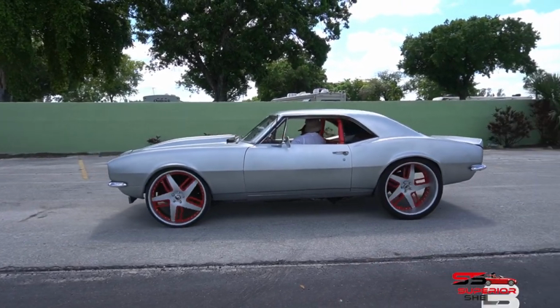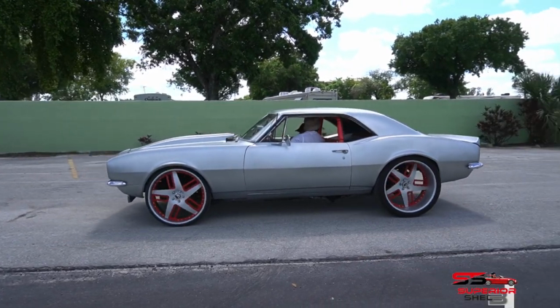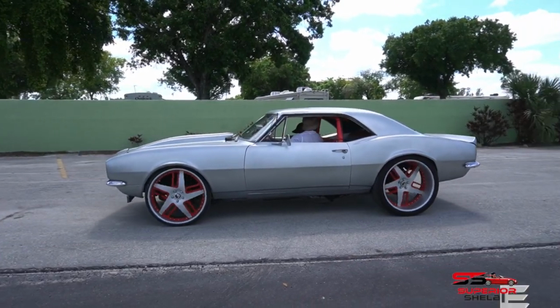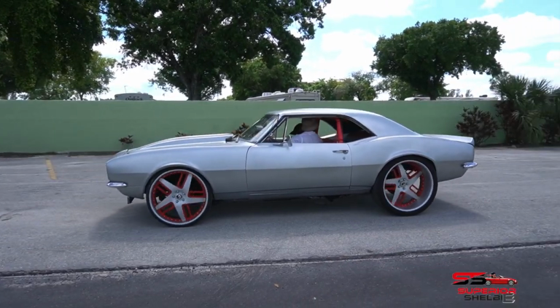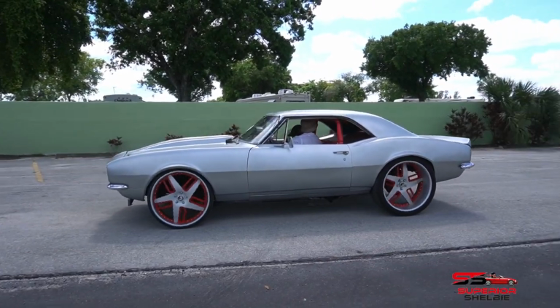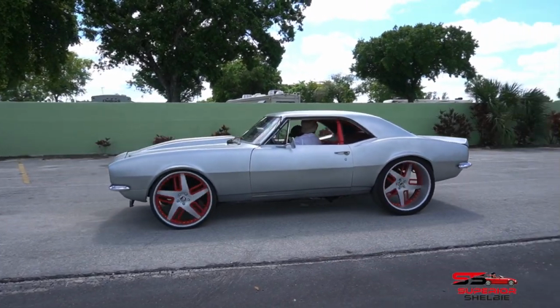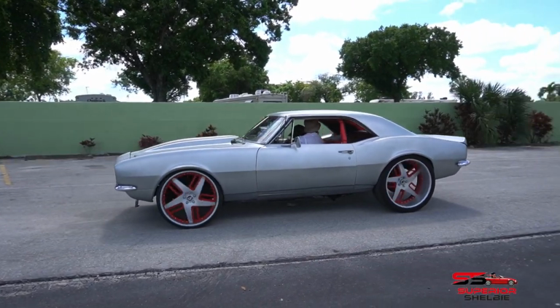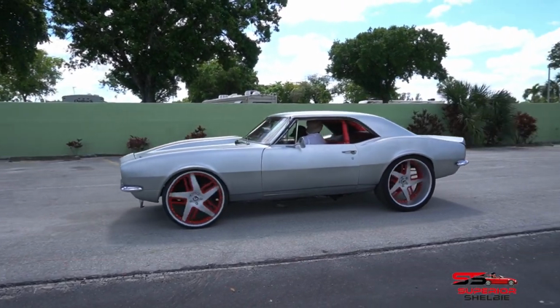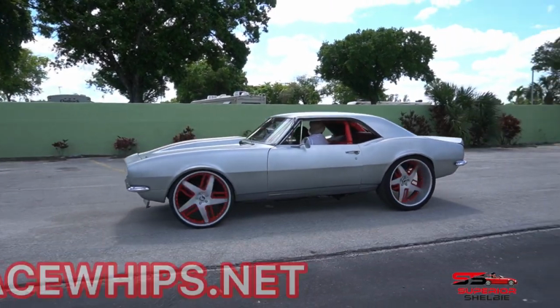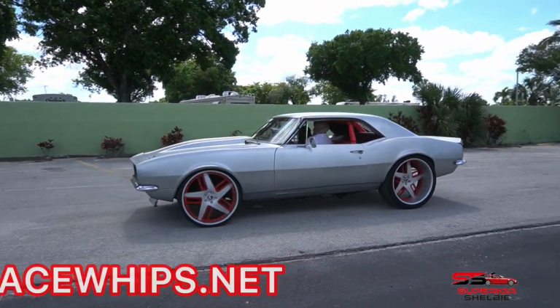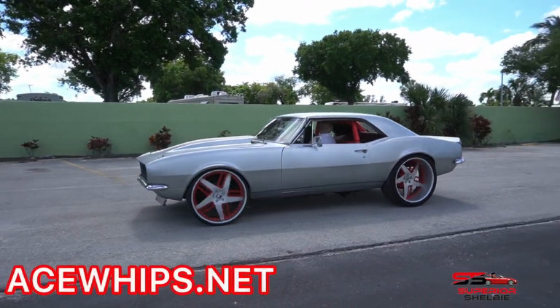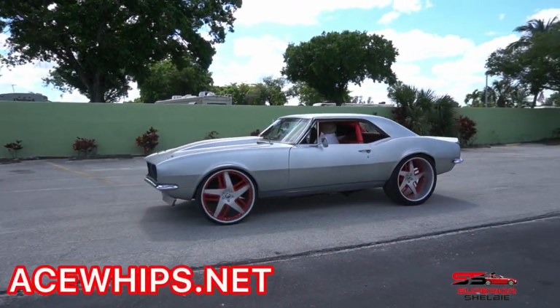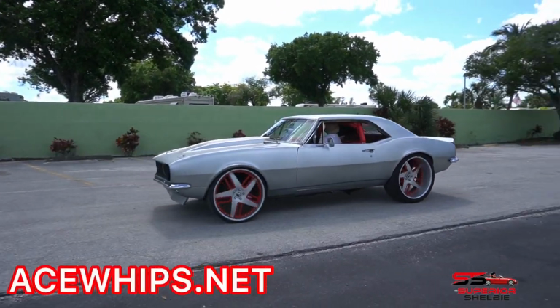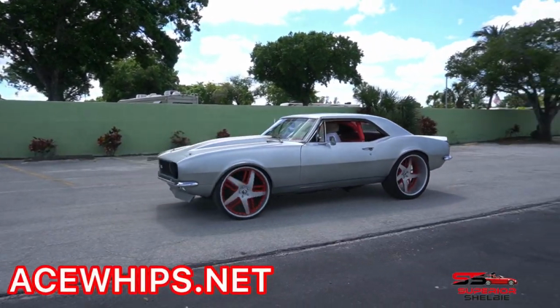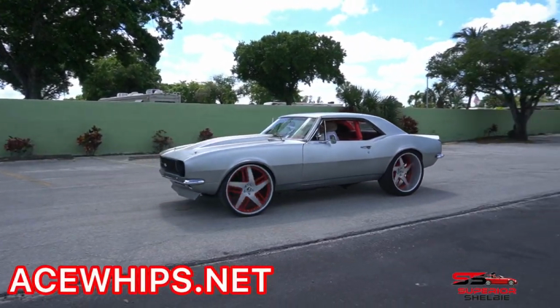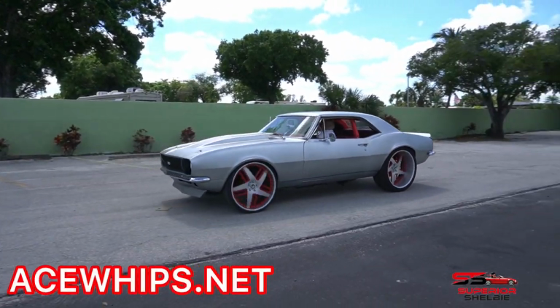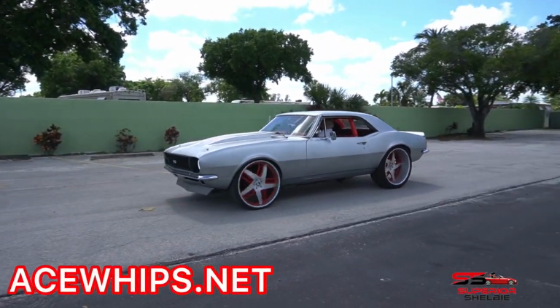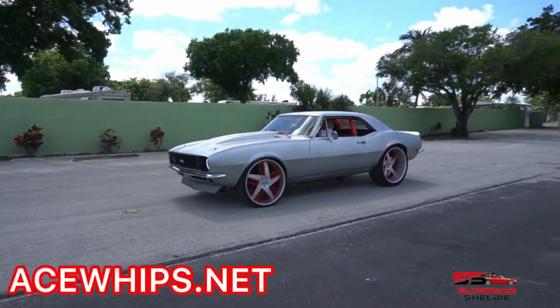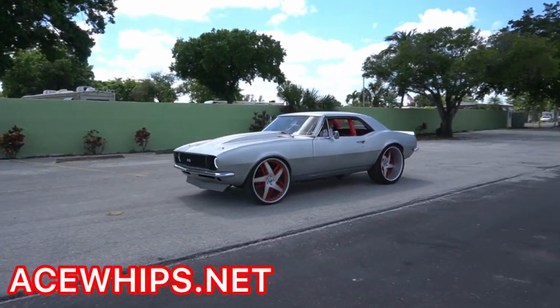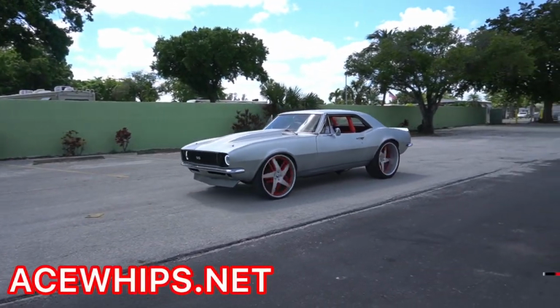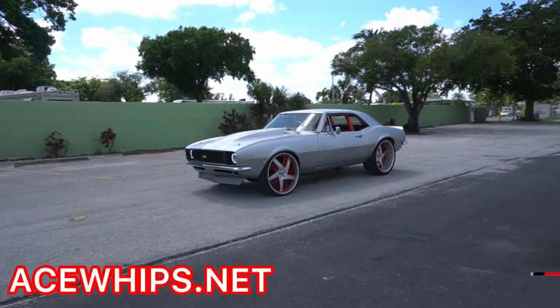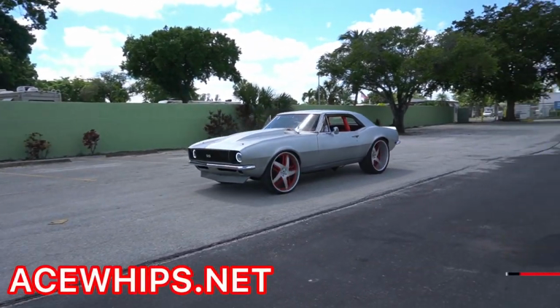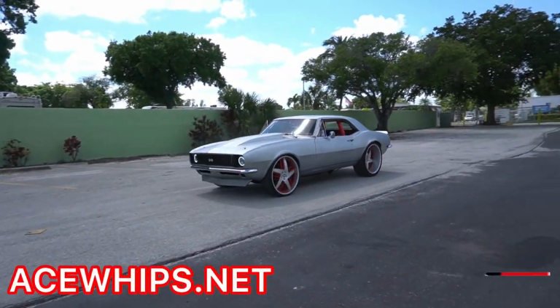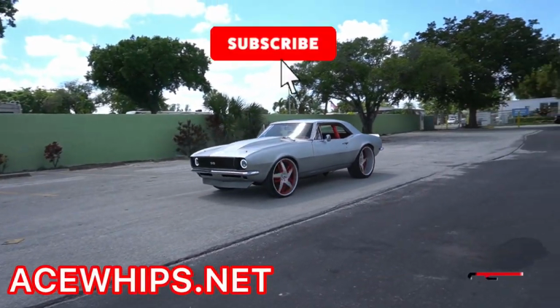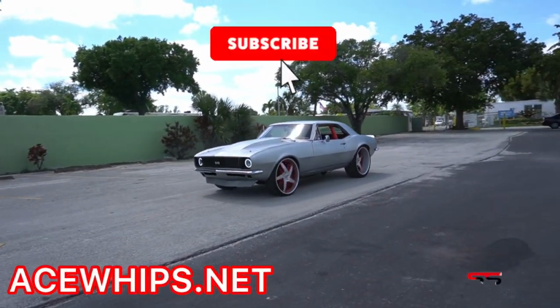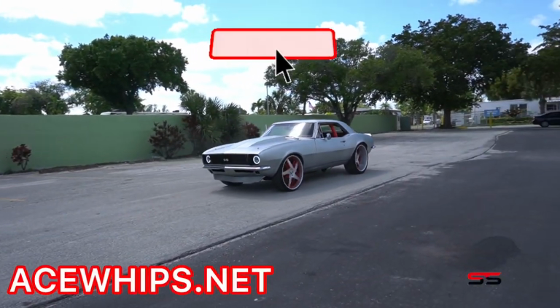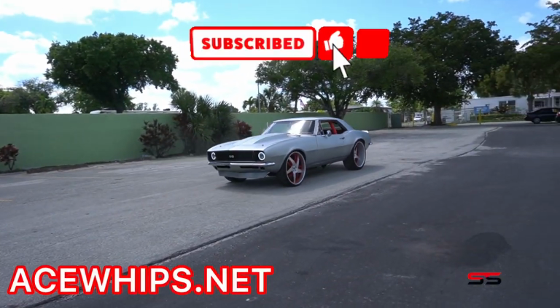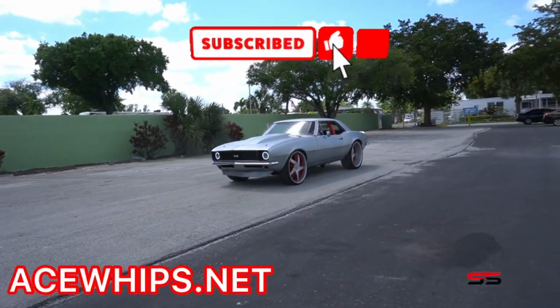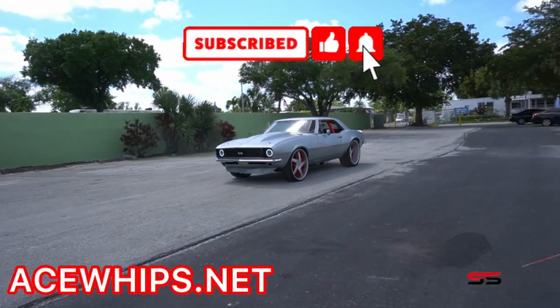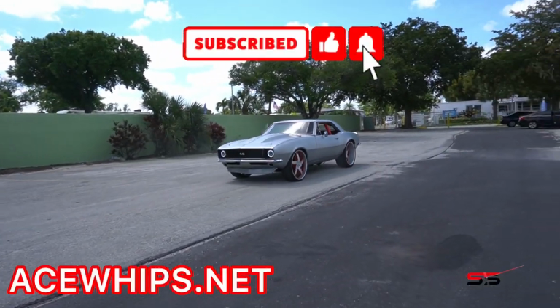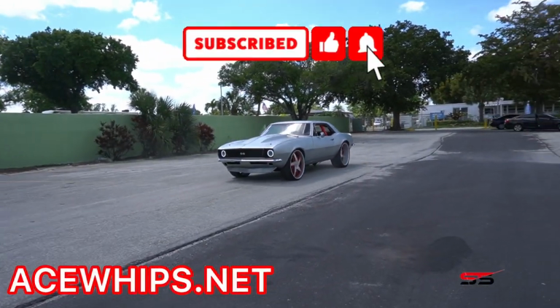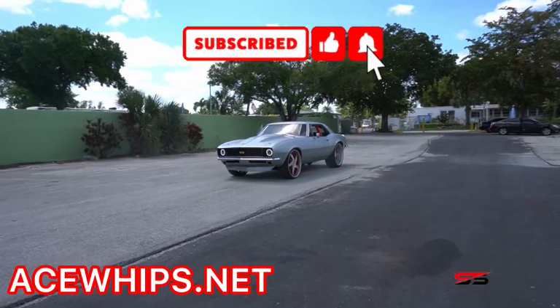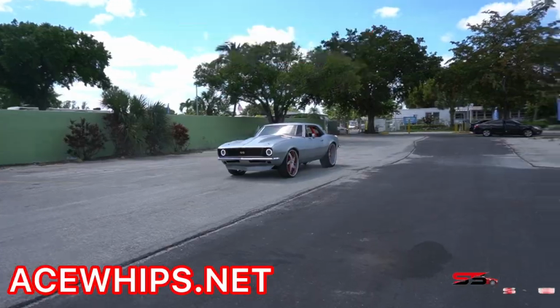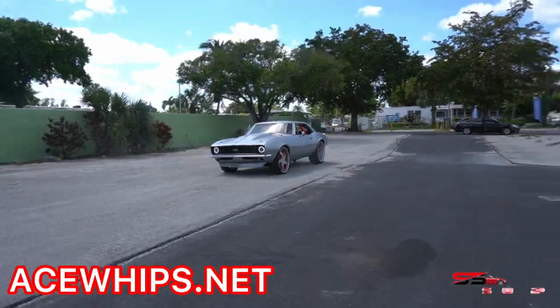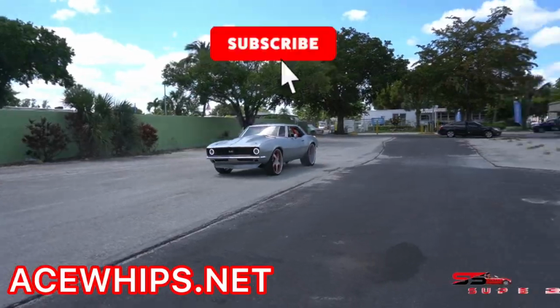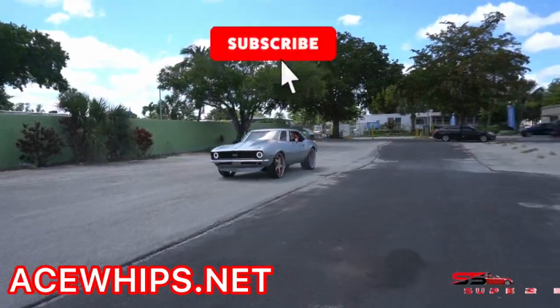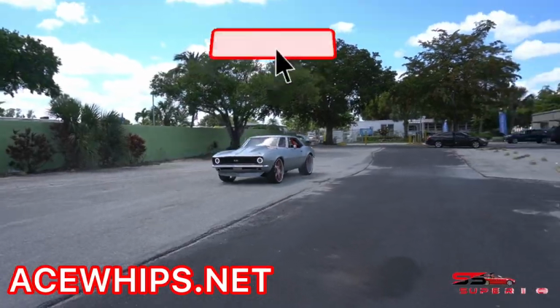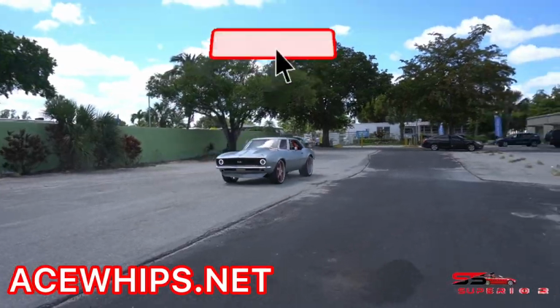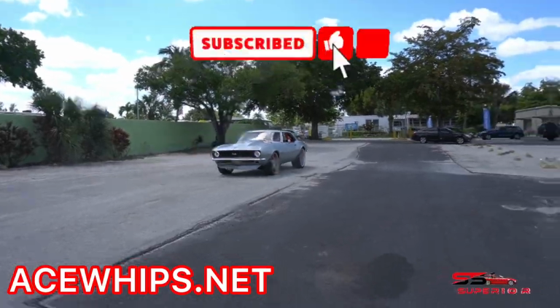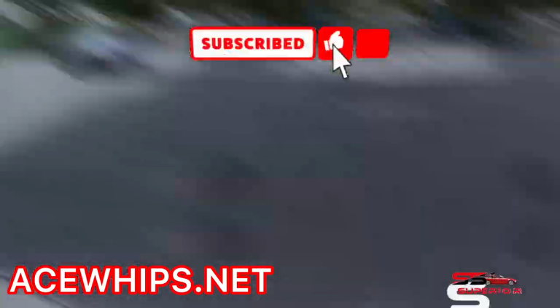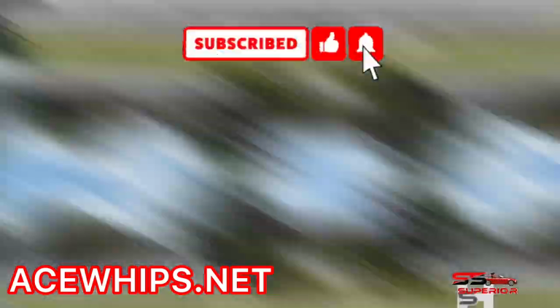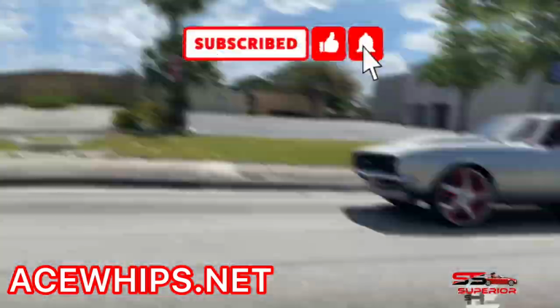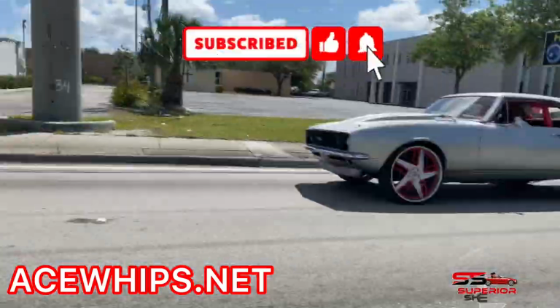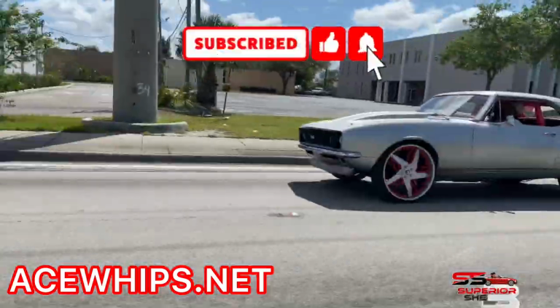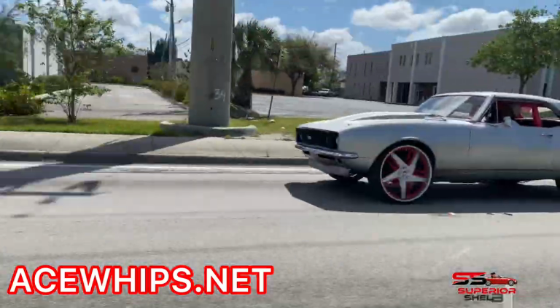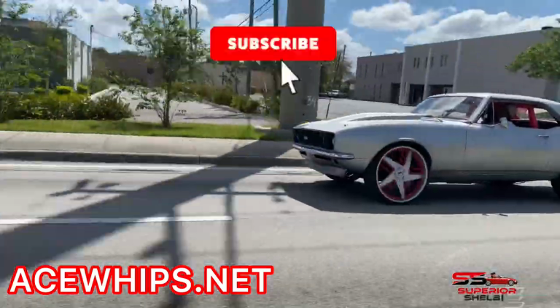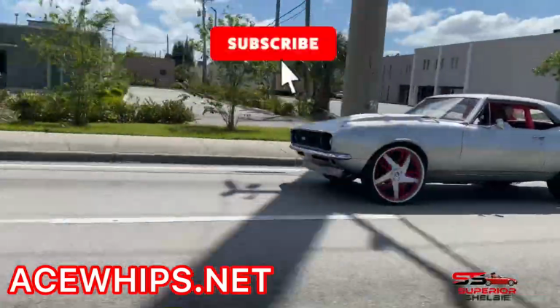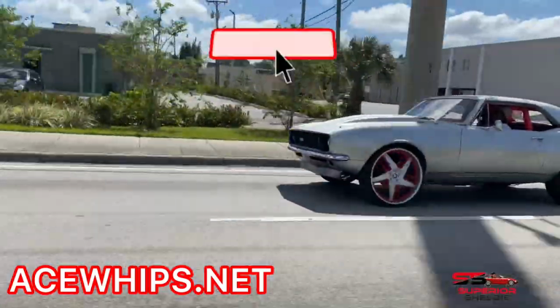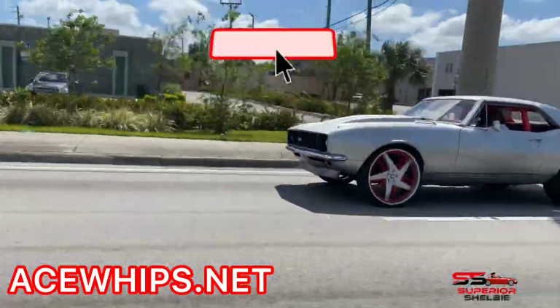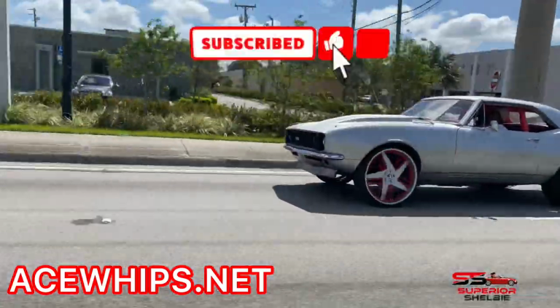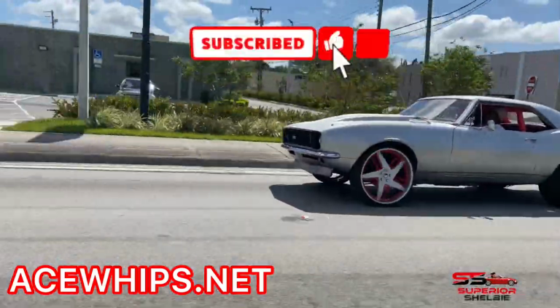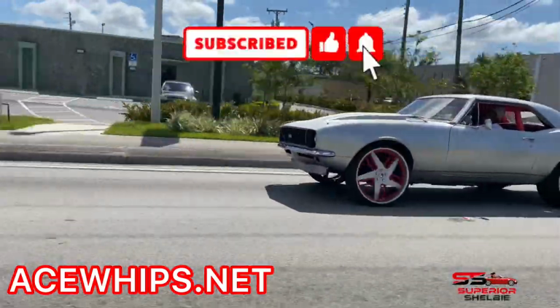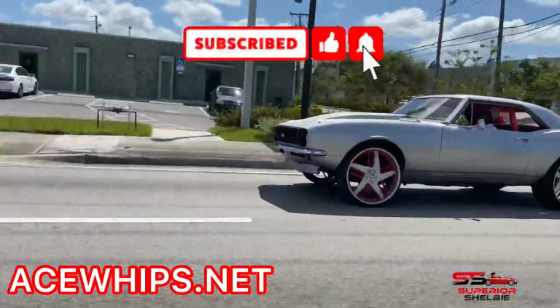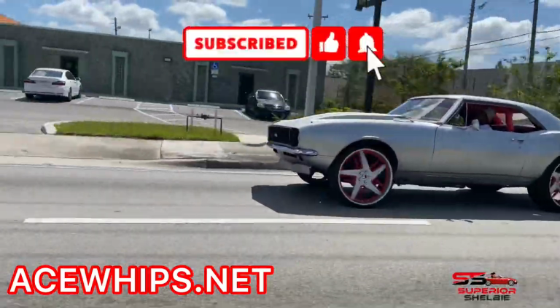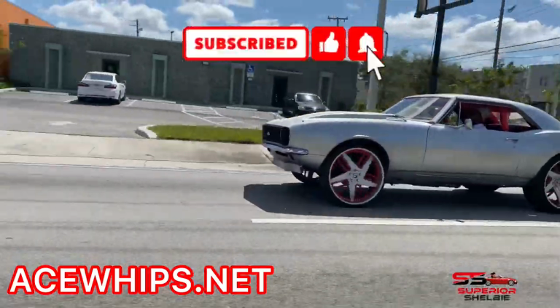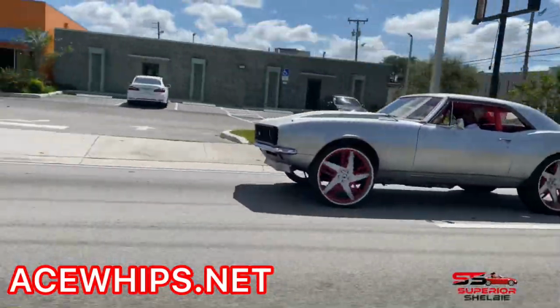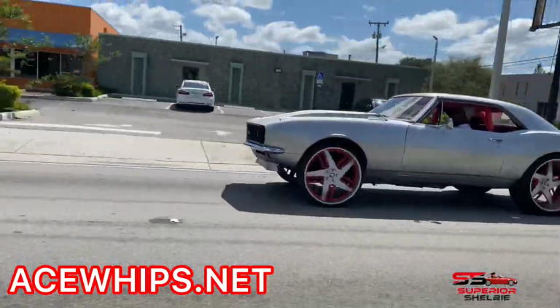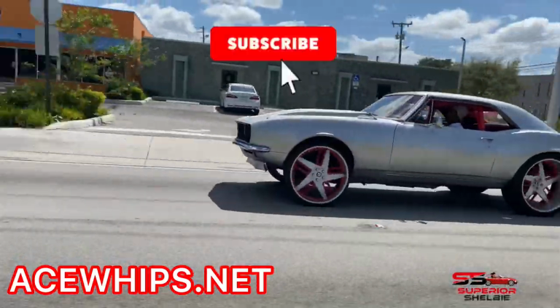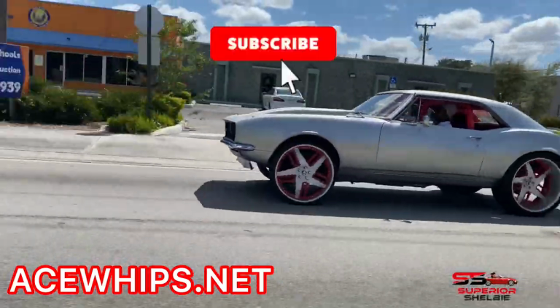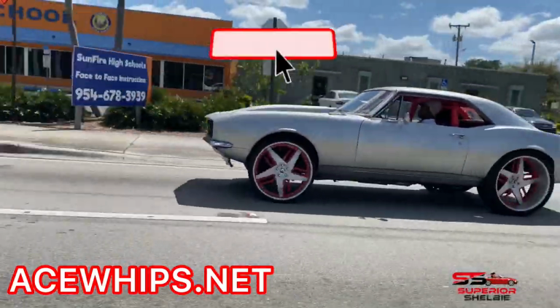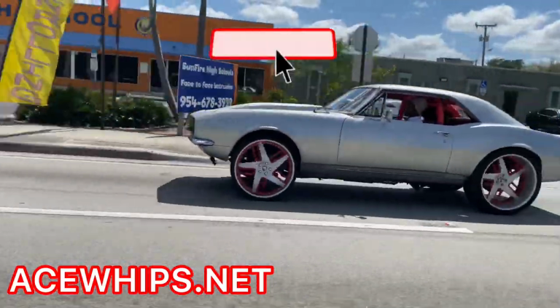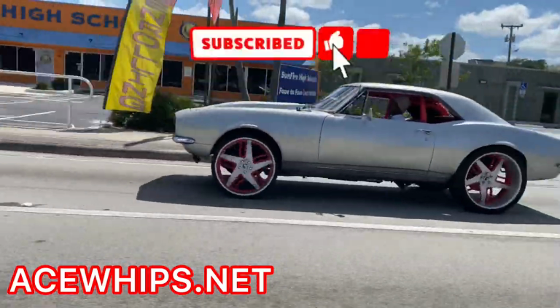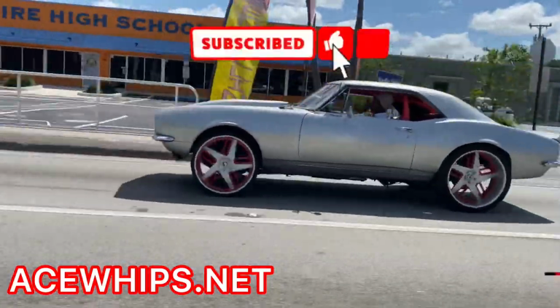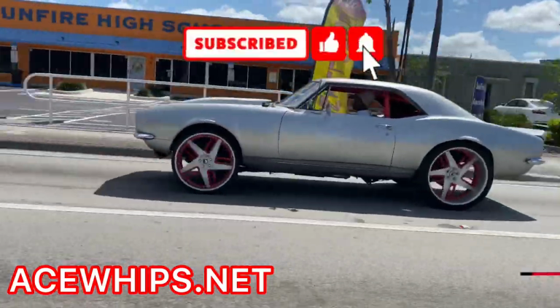If you've enjoyed this video, make sure you like, subscribe, and turn on push notifications, and visit aswips.net. Peace!